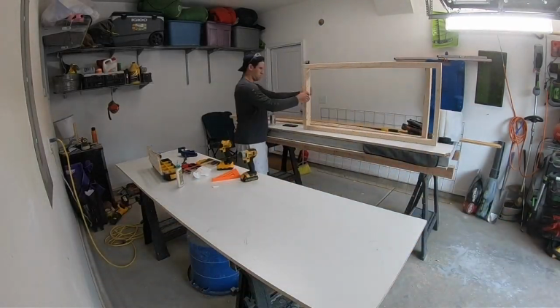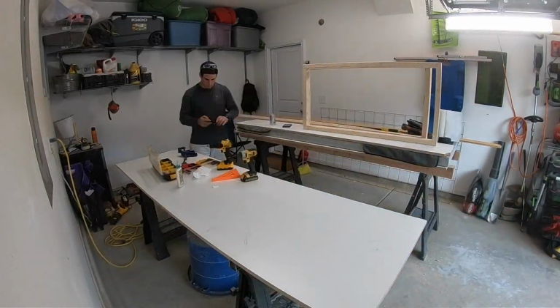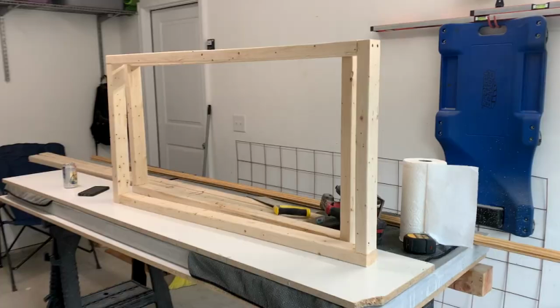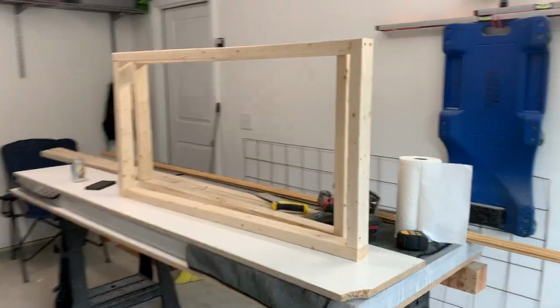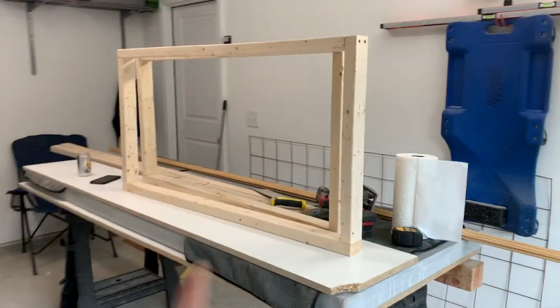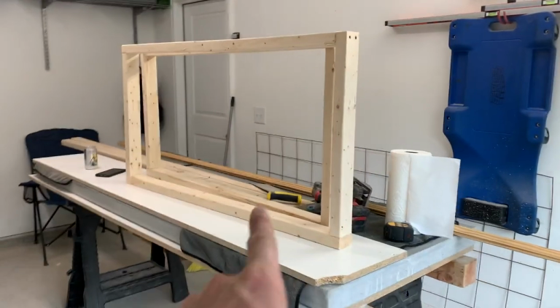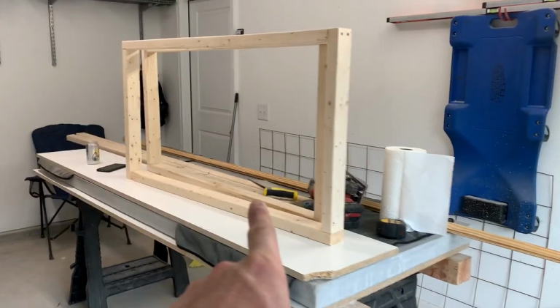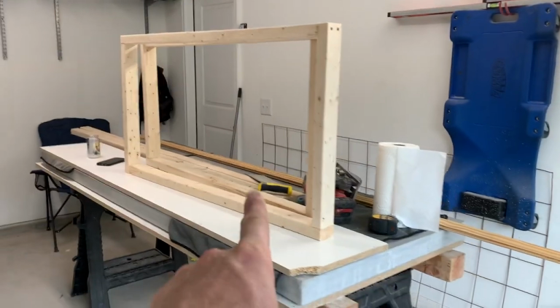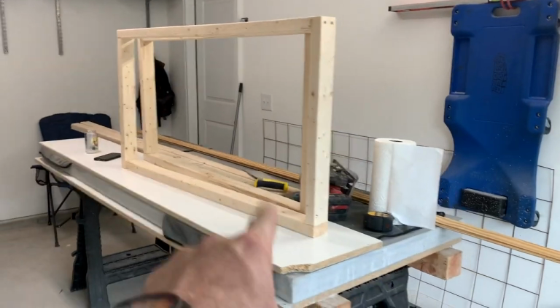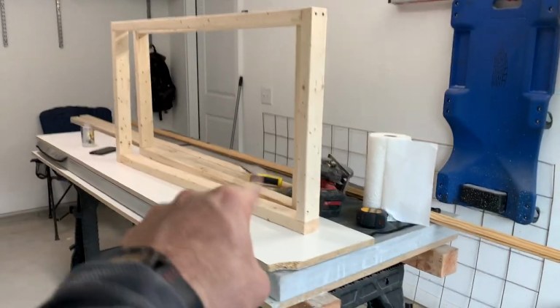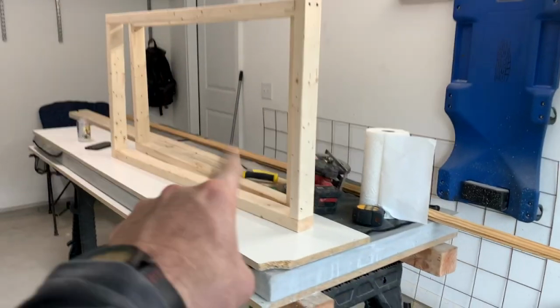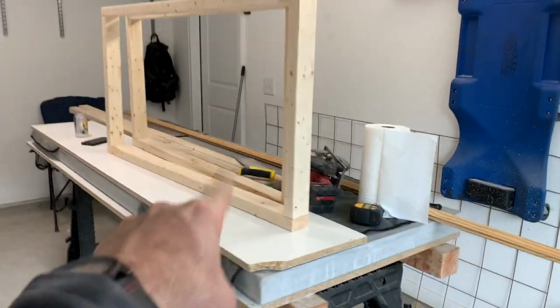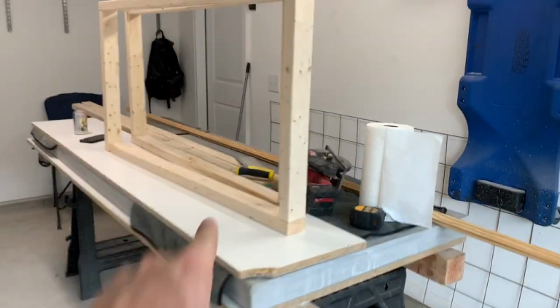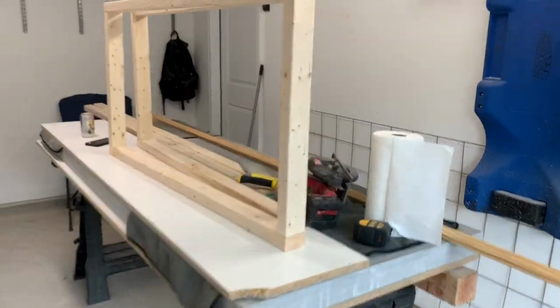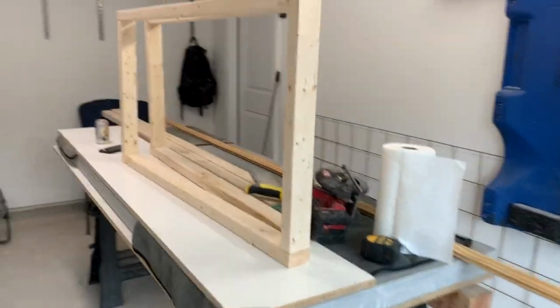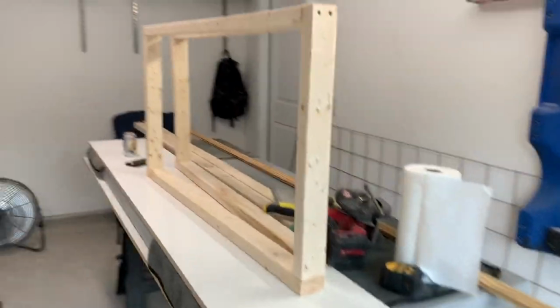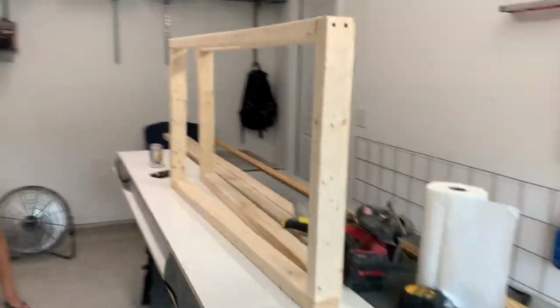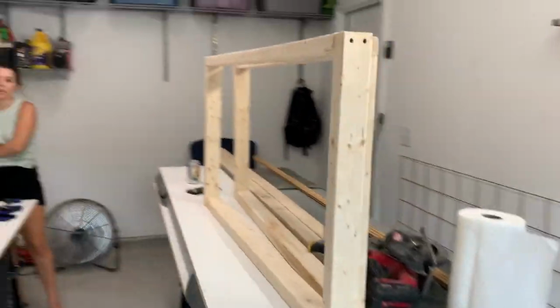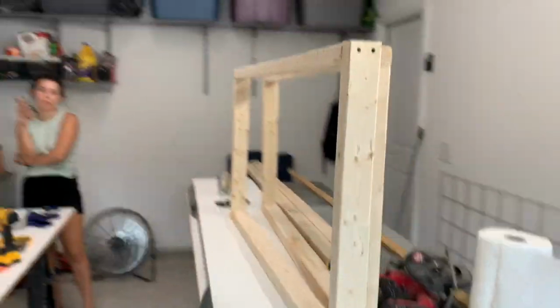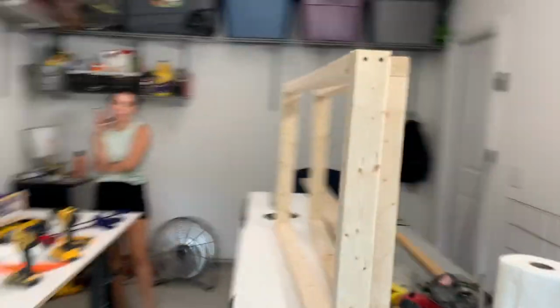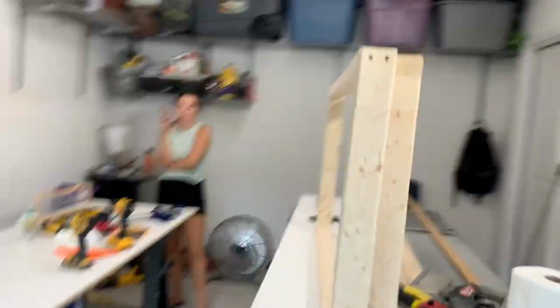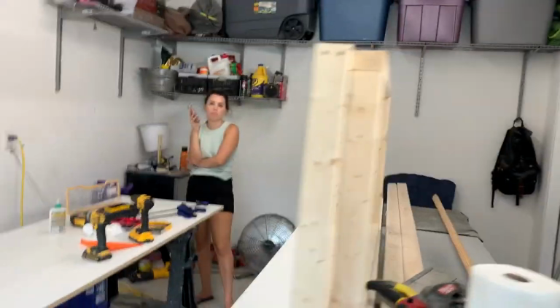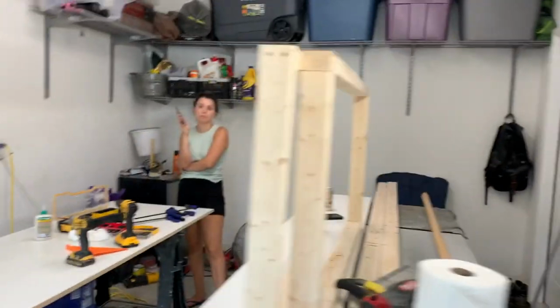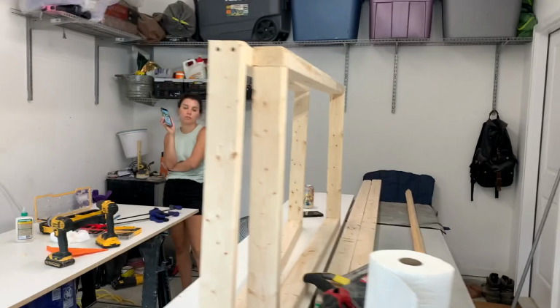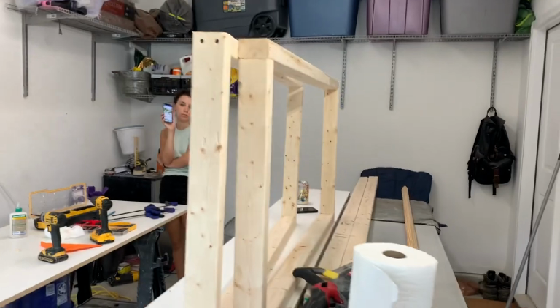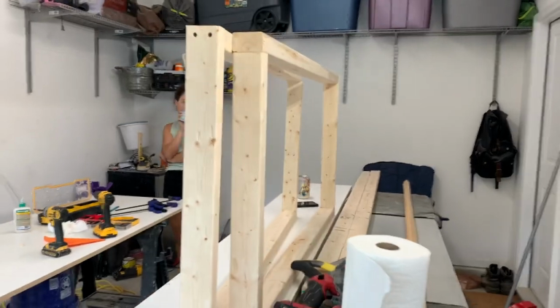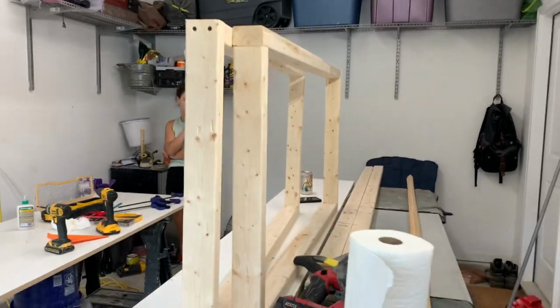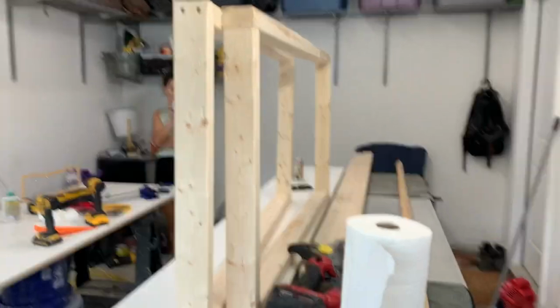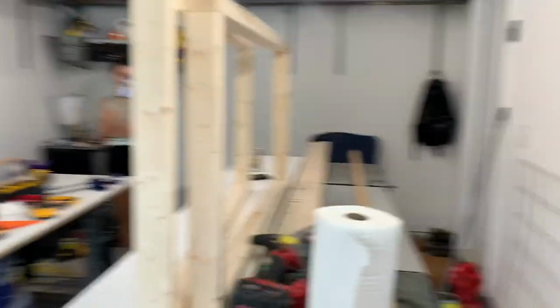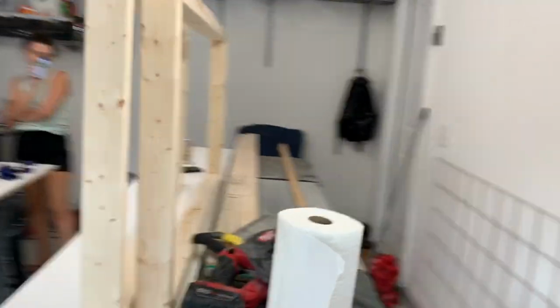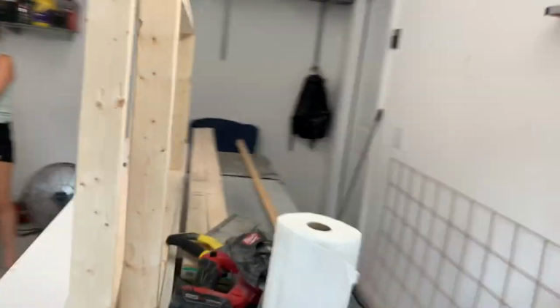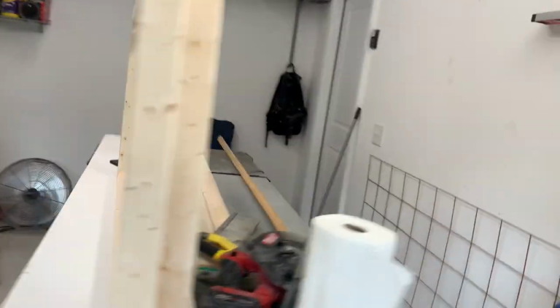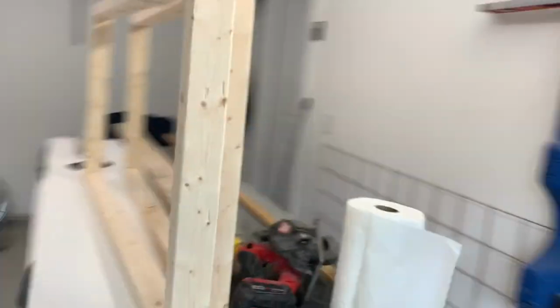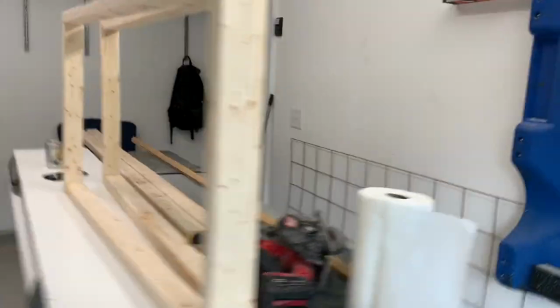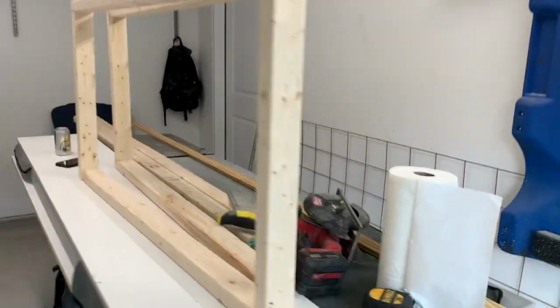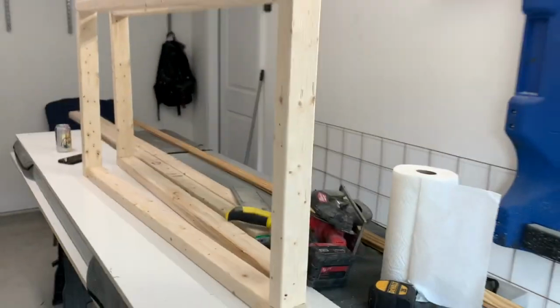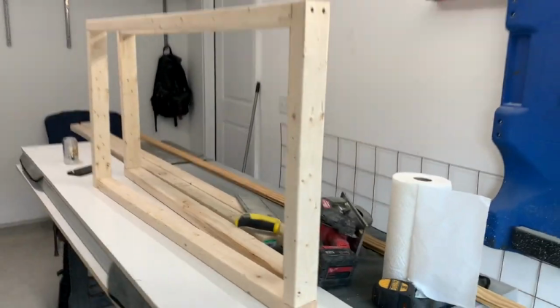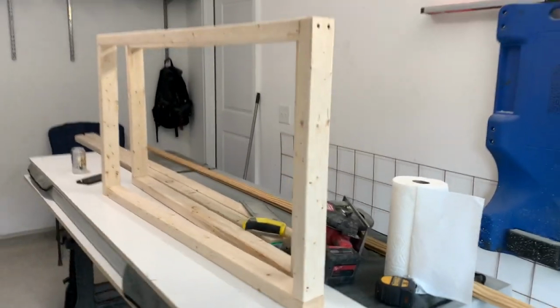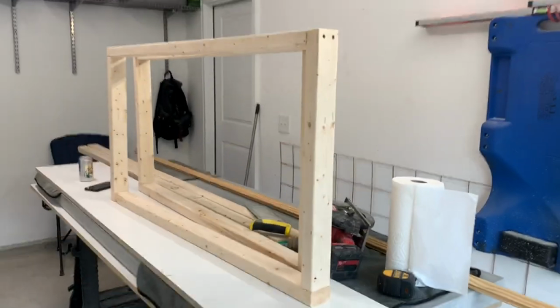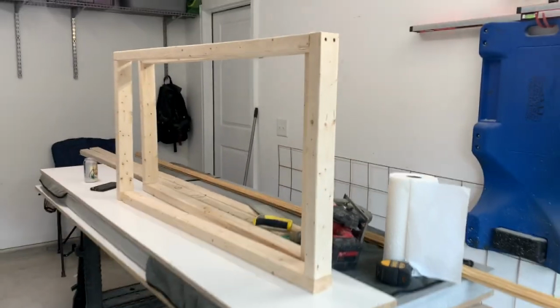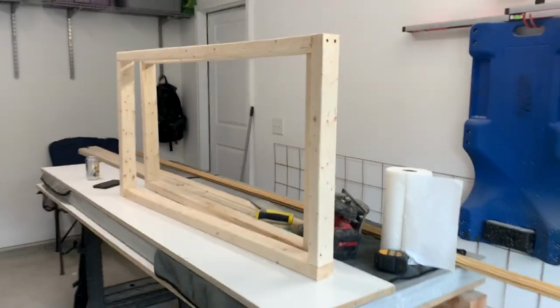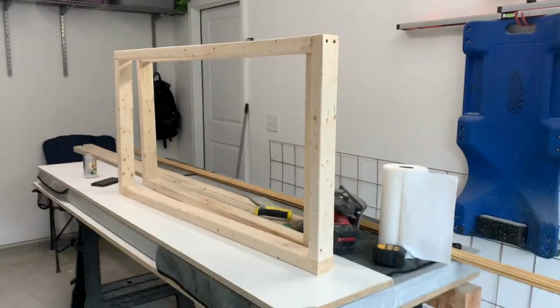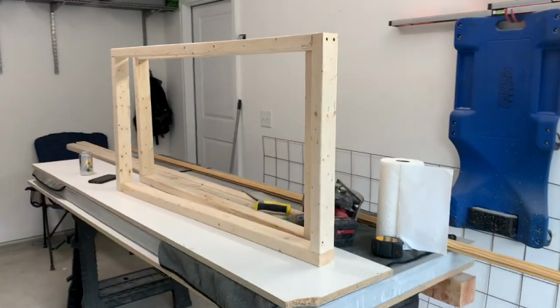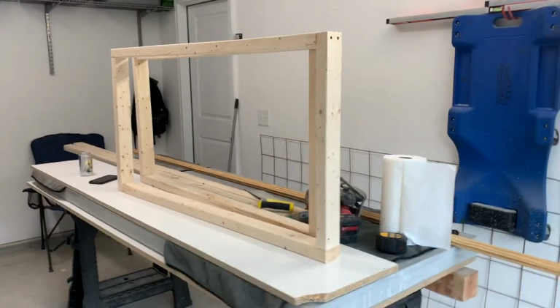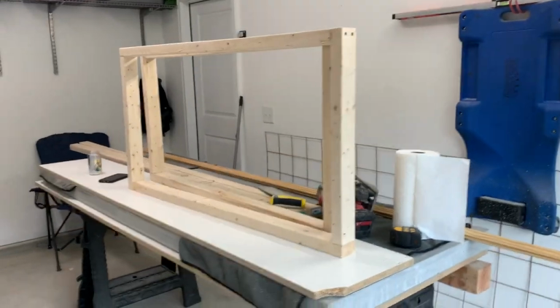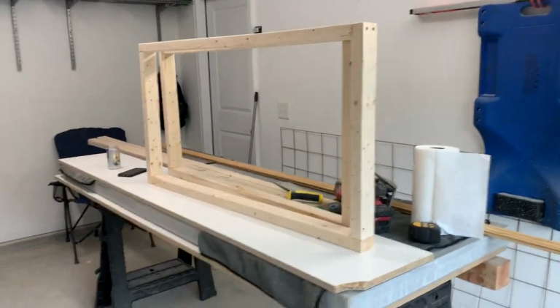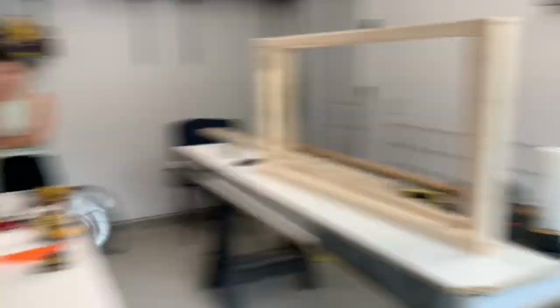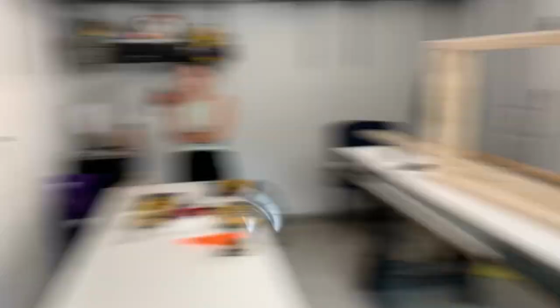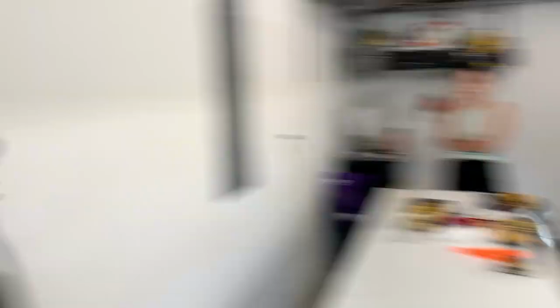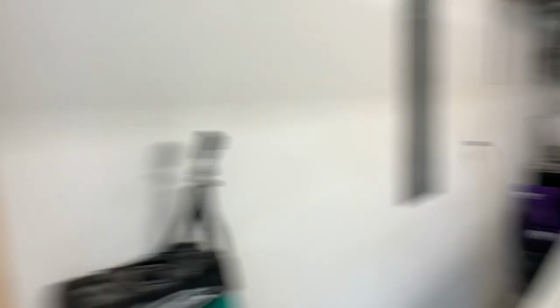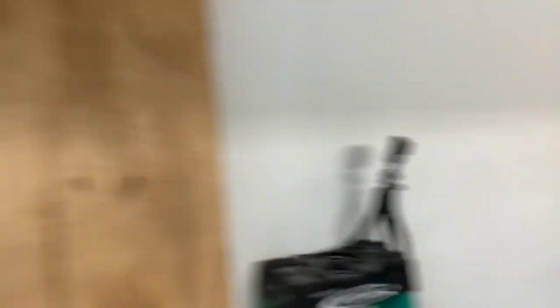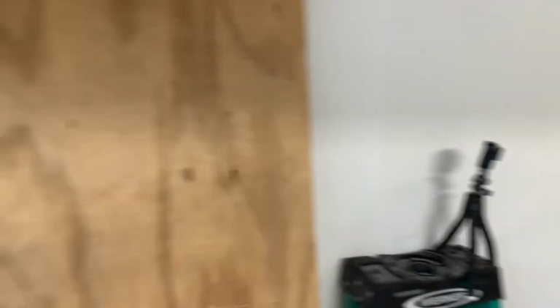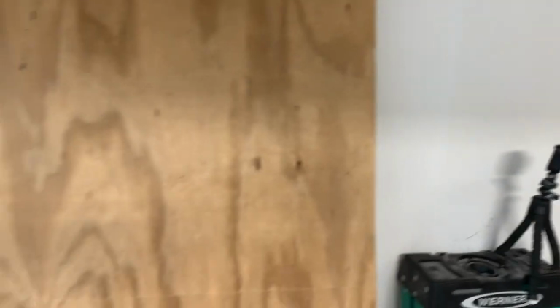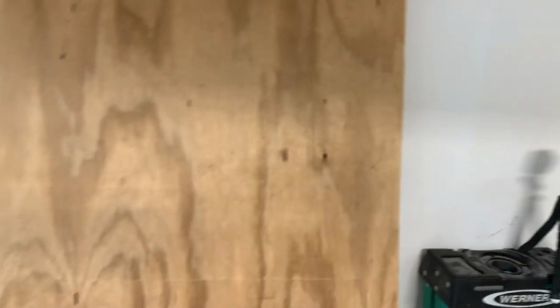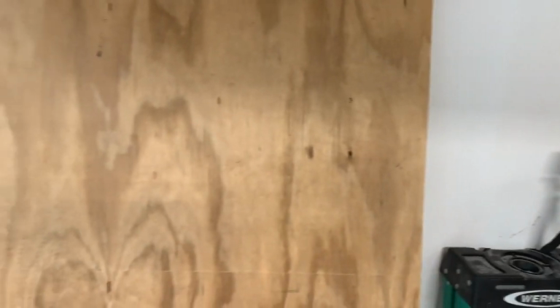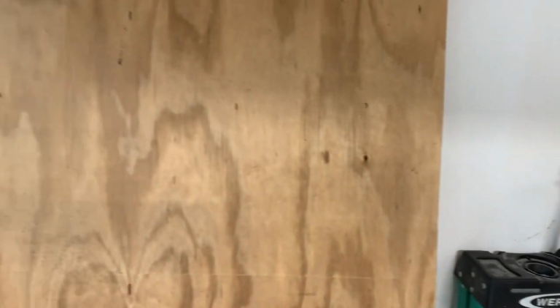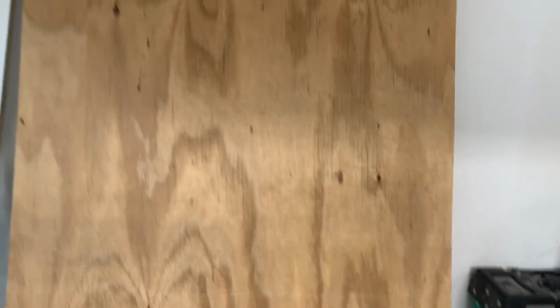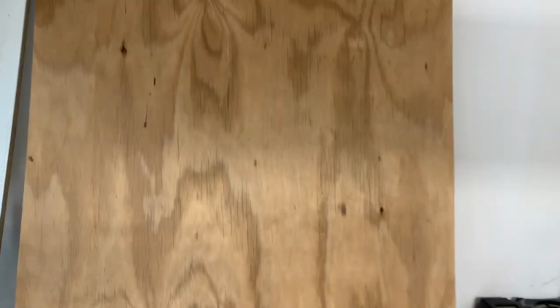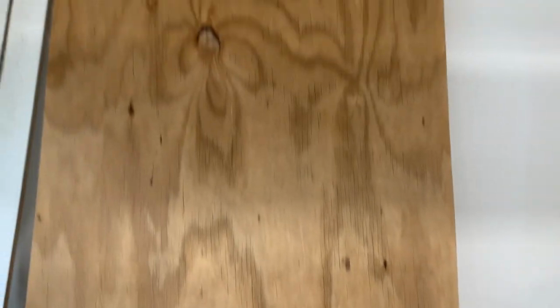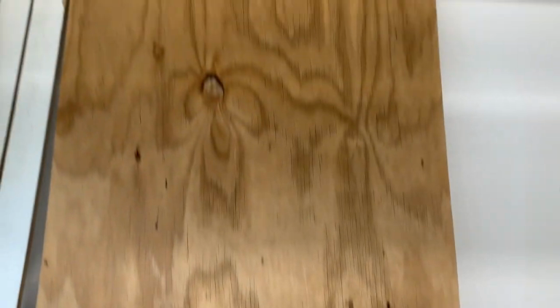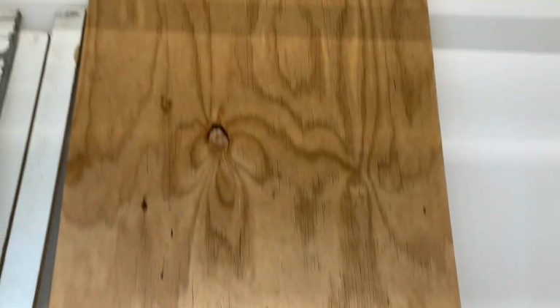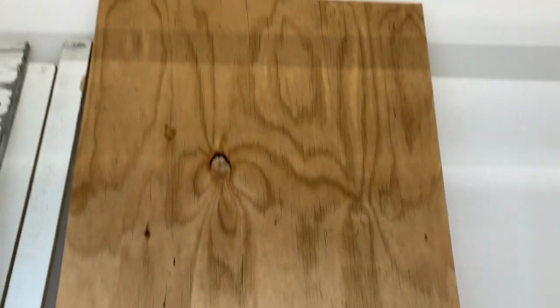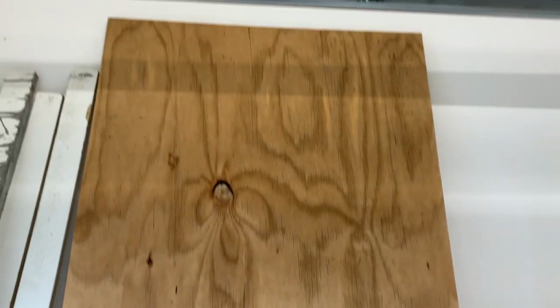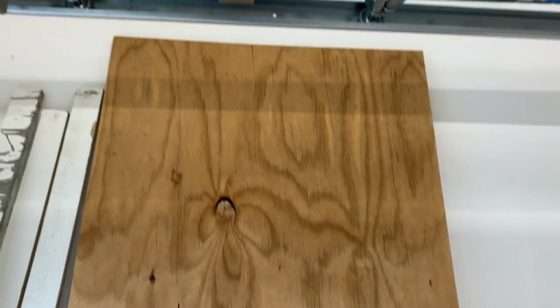So now we've got both the frames built. Time to cut the plywood.